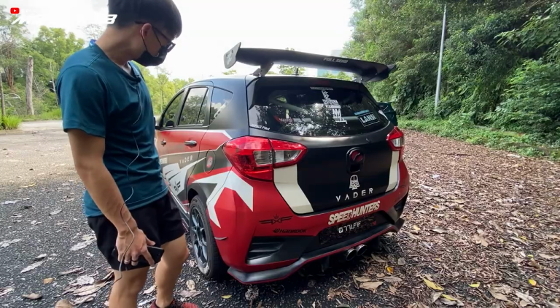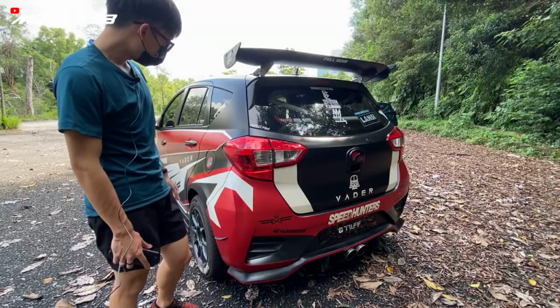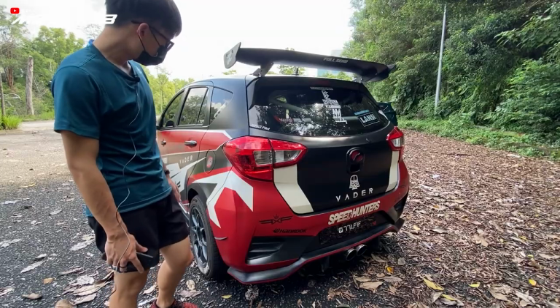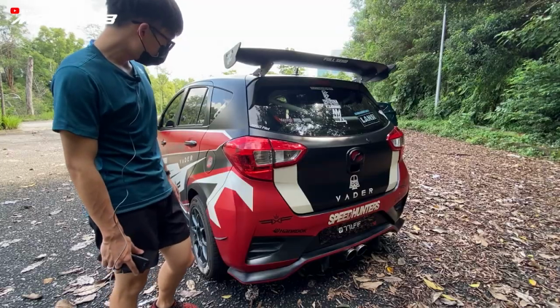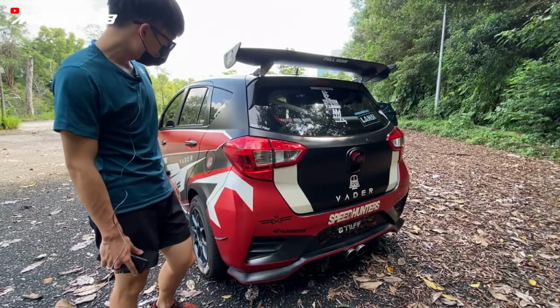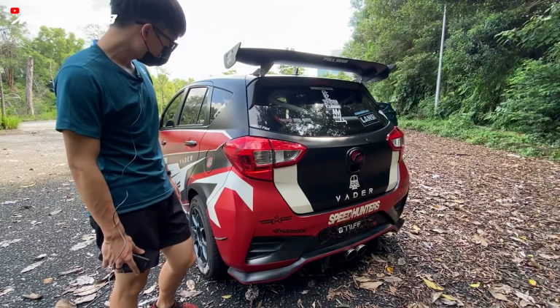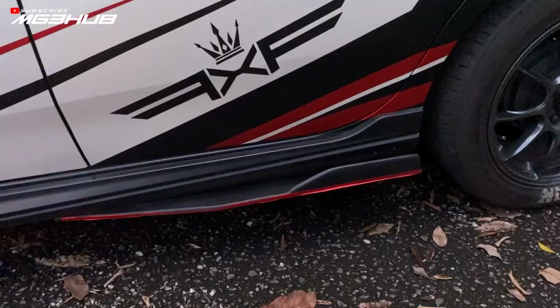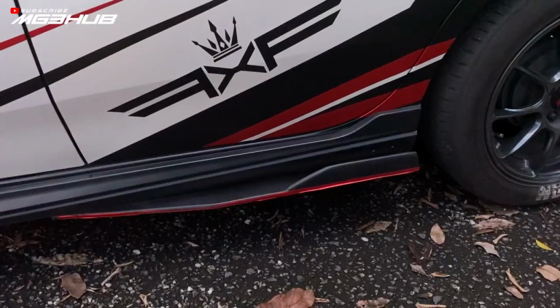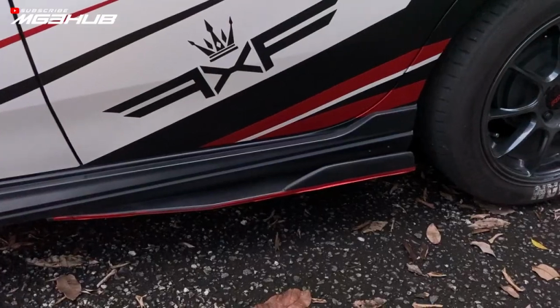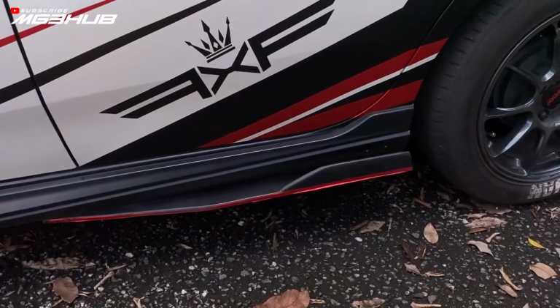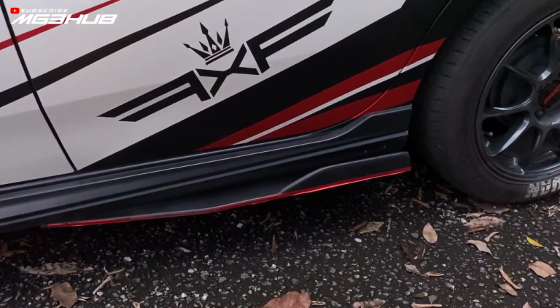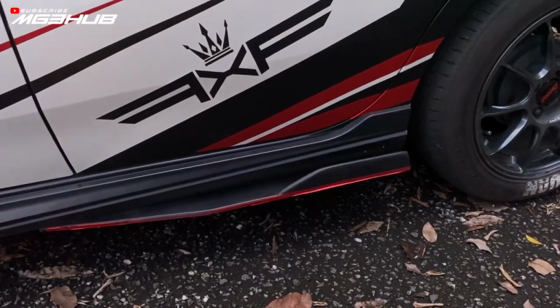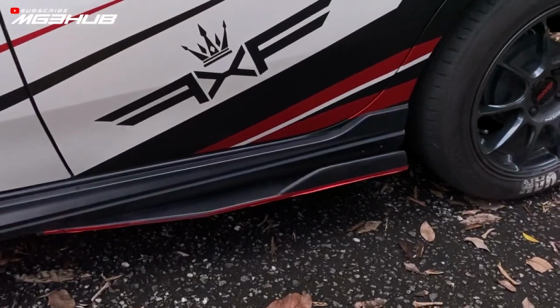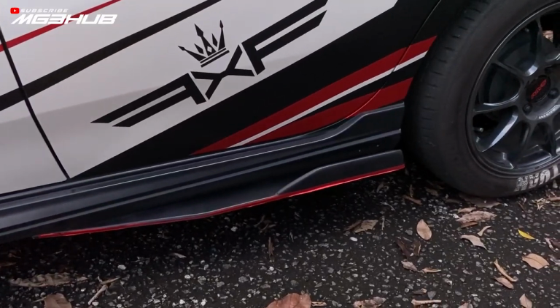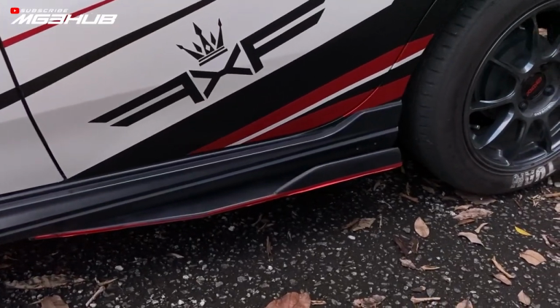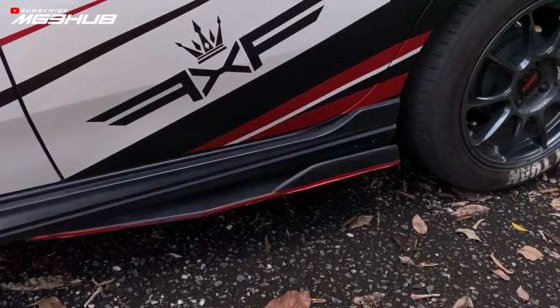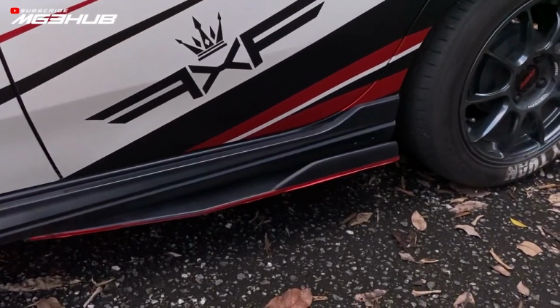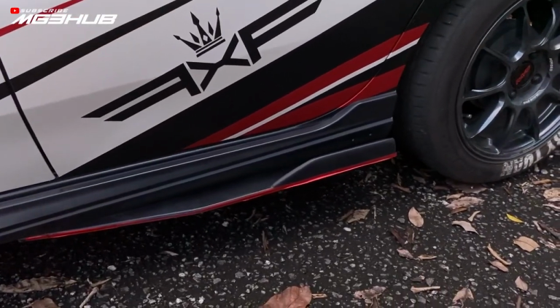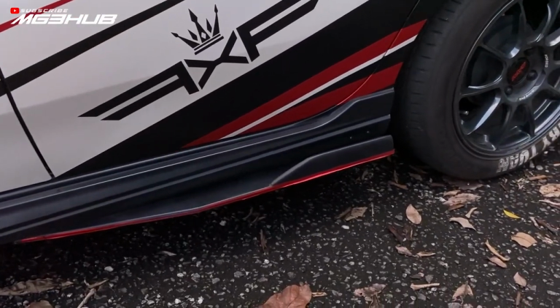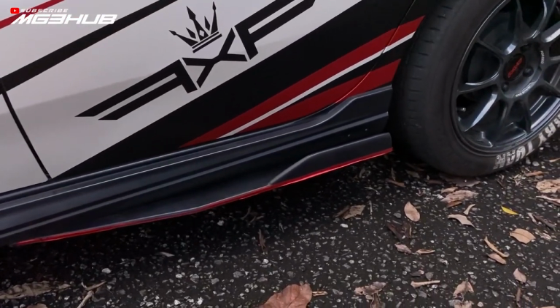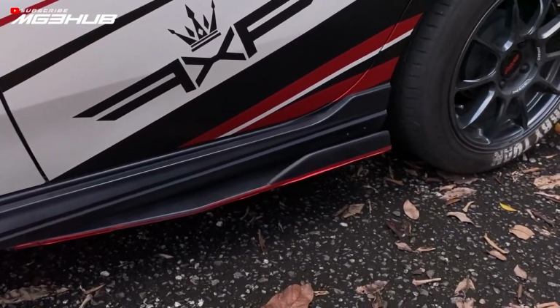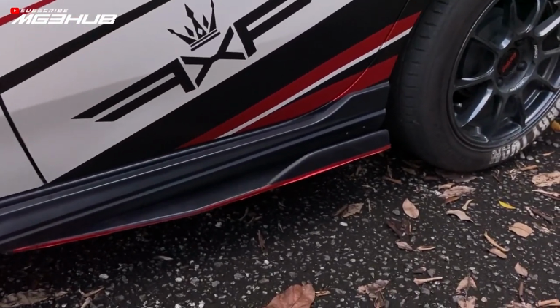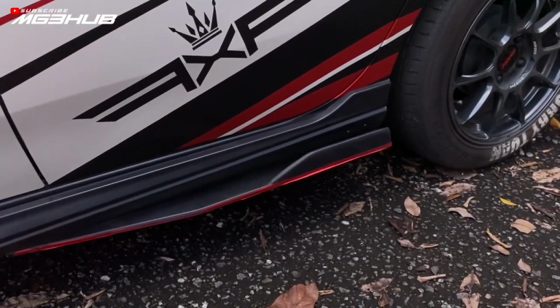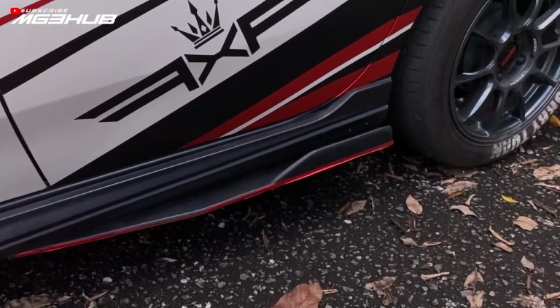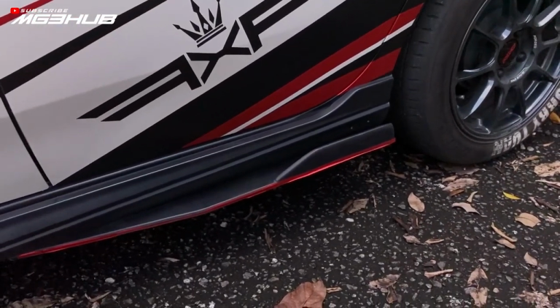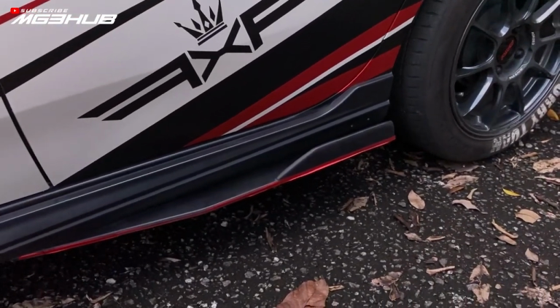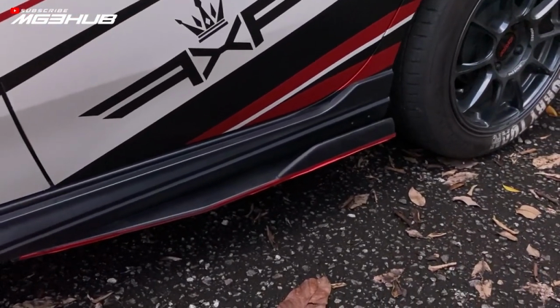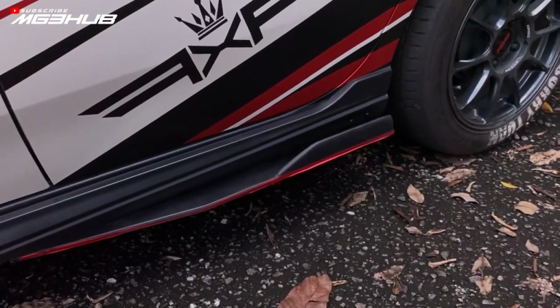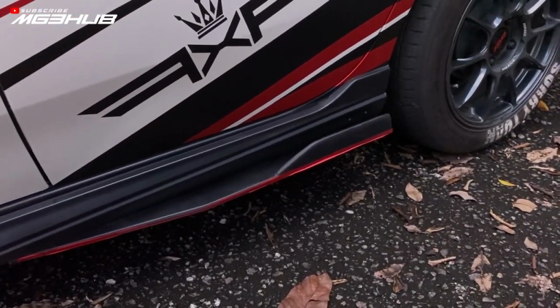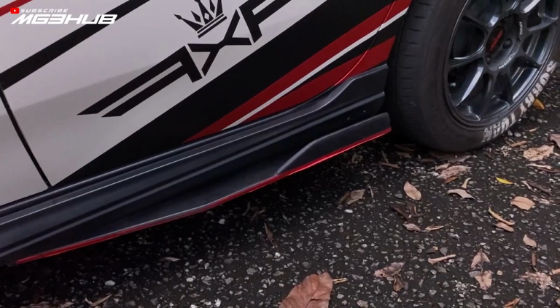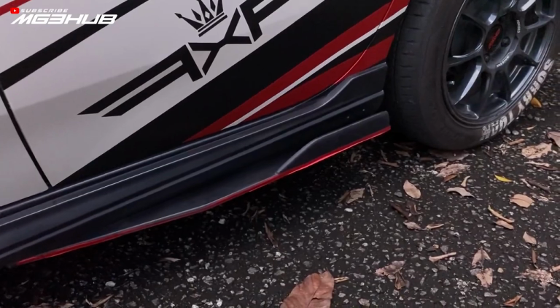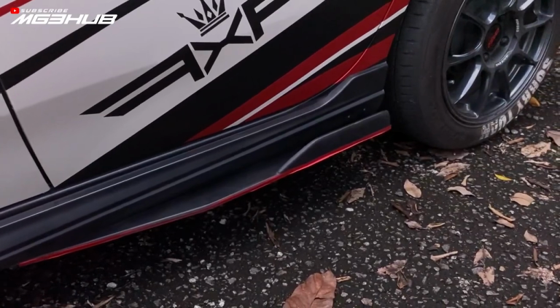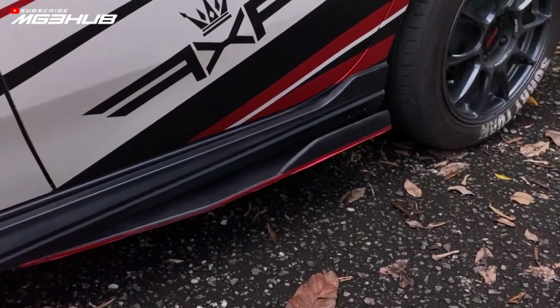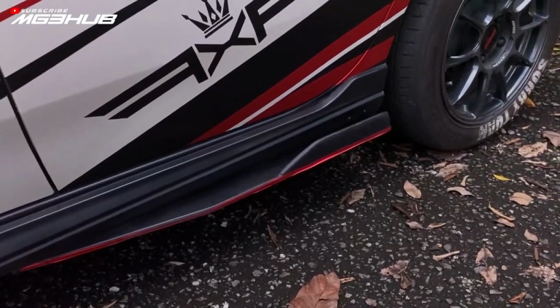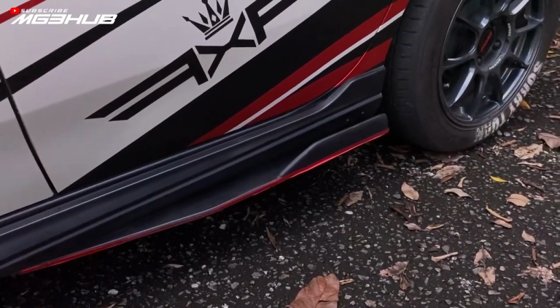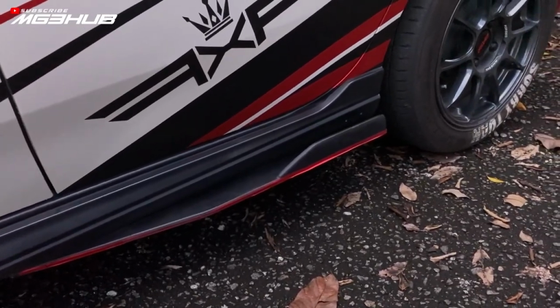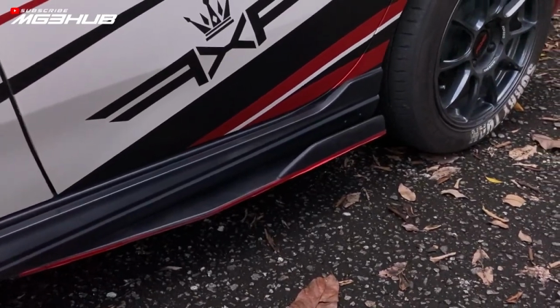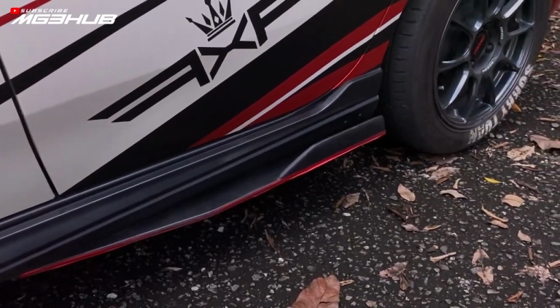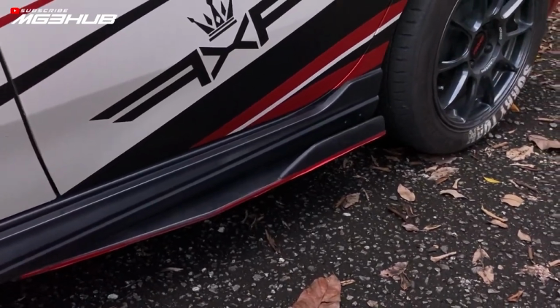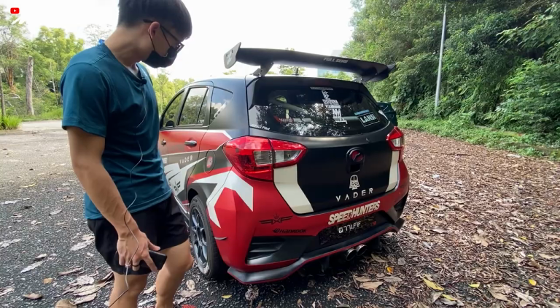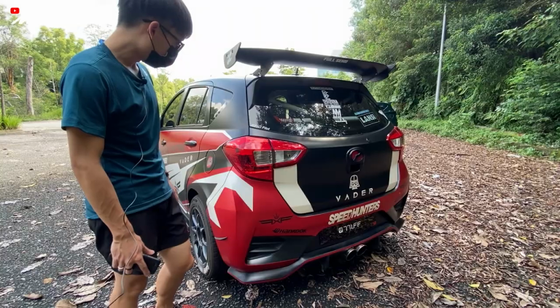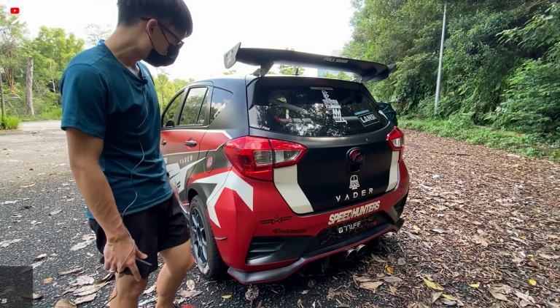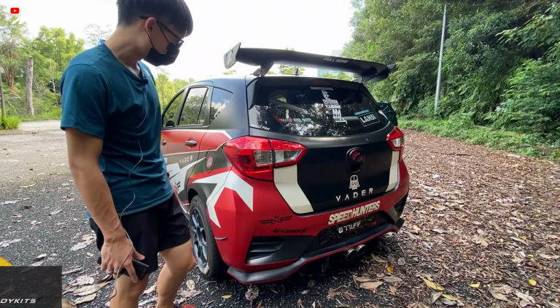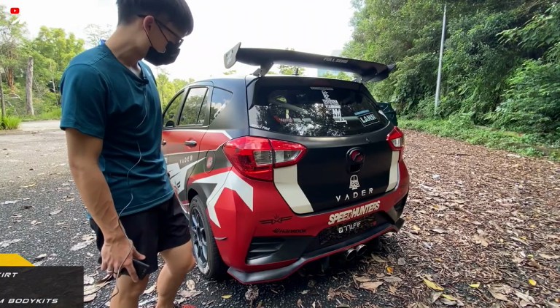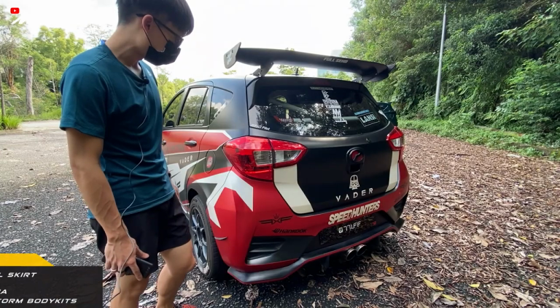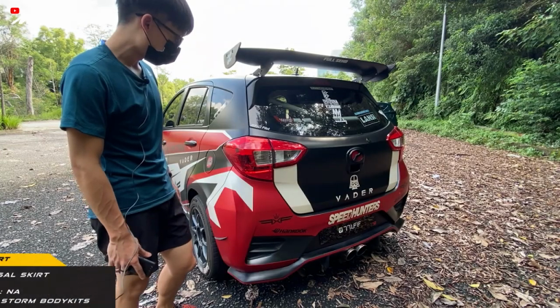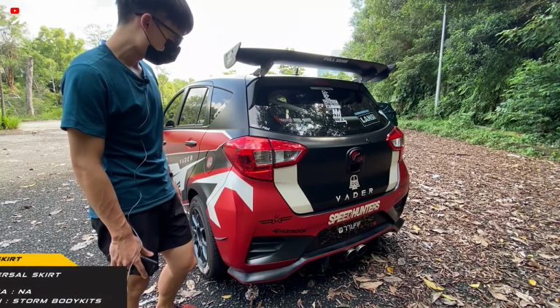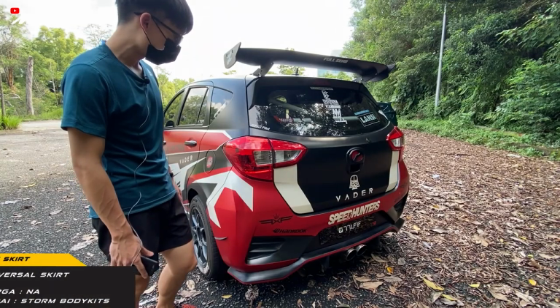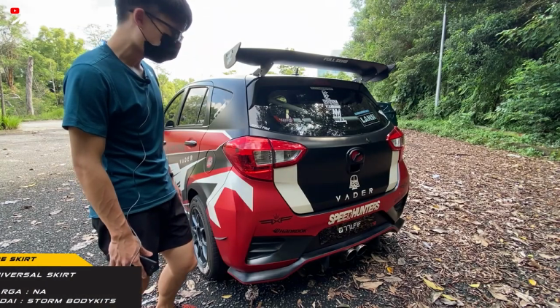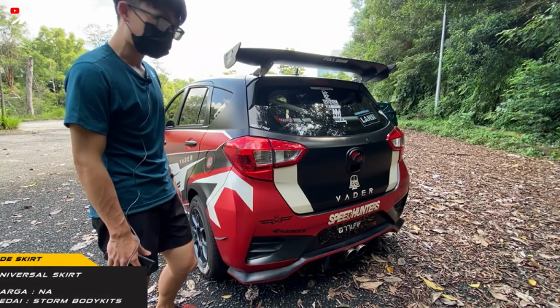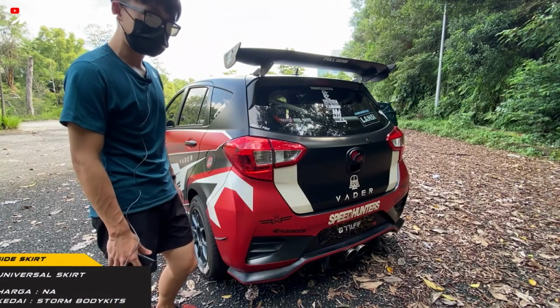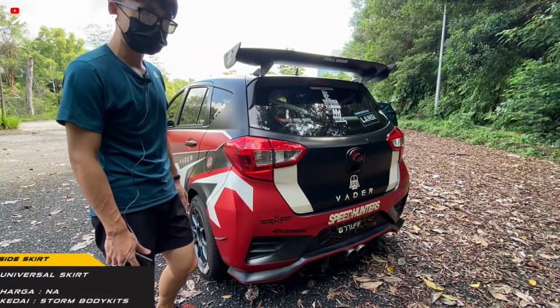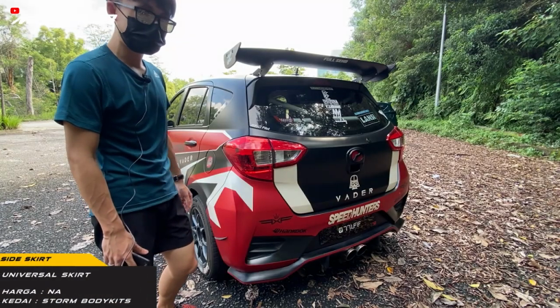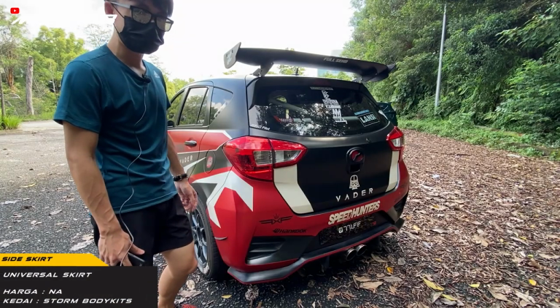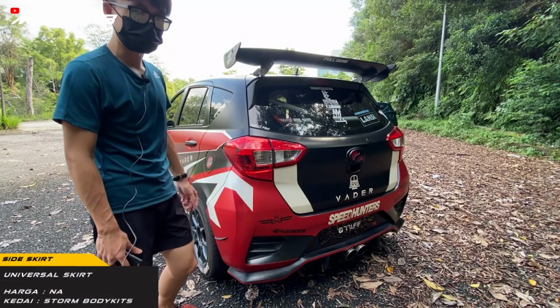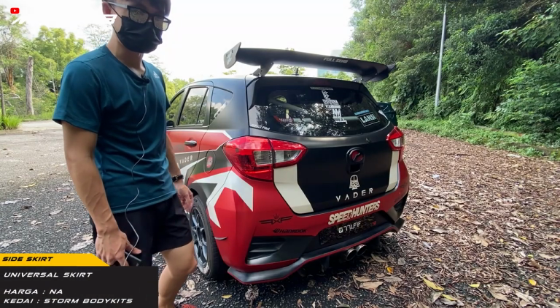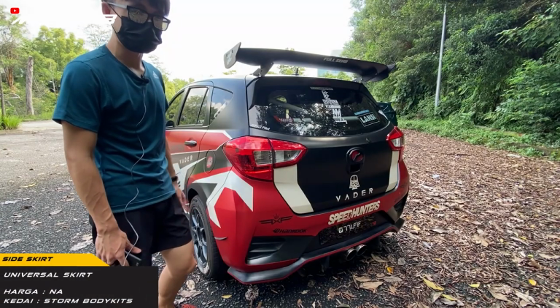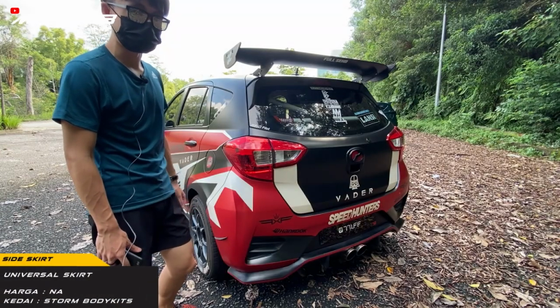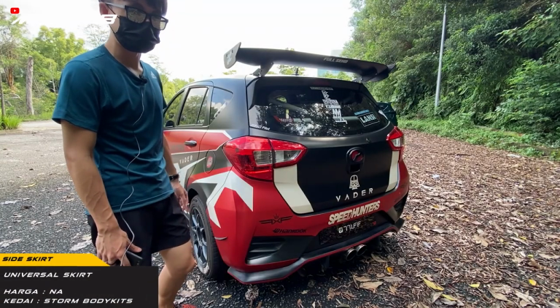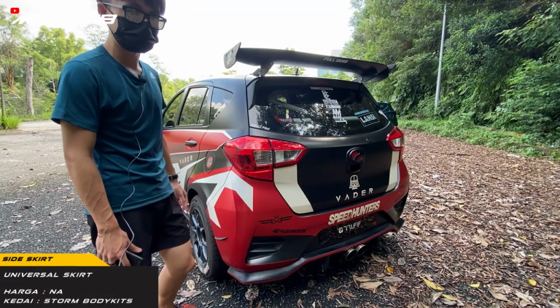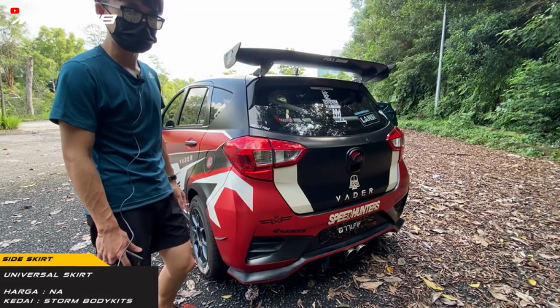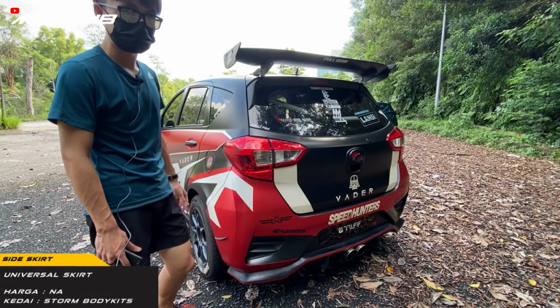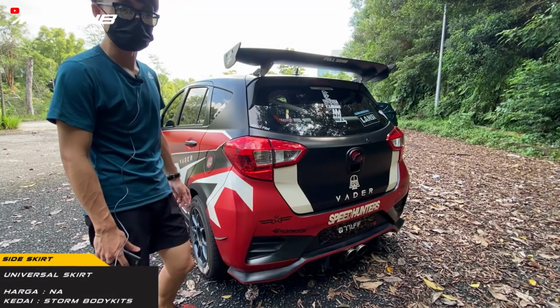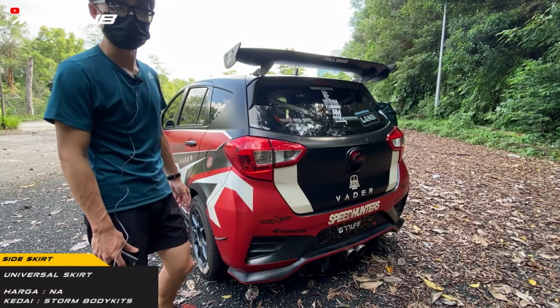Side skirt ni side skirt Gear Up dengan extender yang style pendek. Yang ni saya buat dari Storm Body Kit juga. Yang minat boleh DM saya.